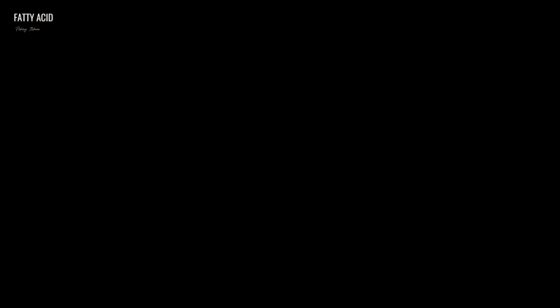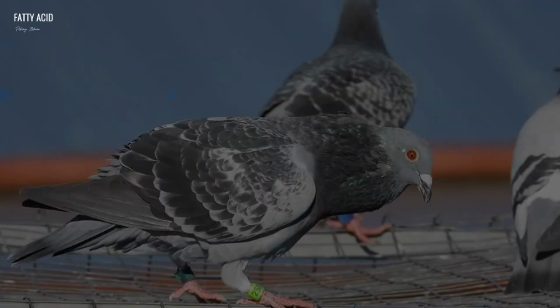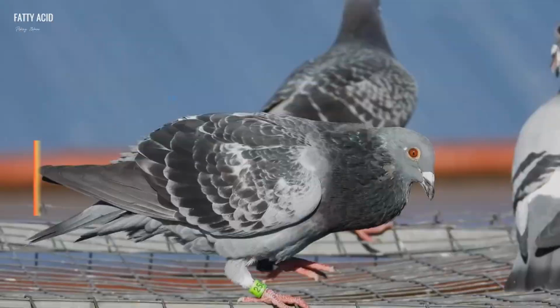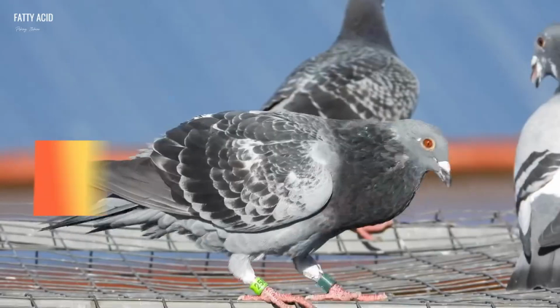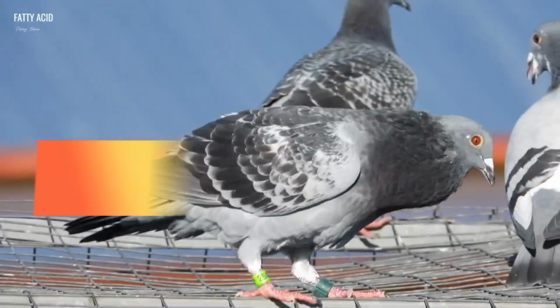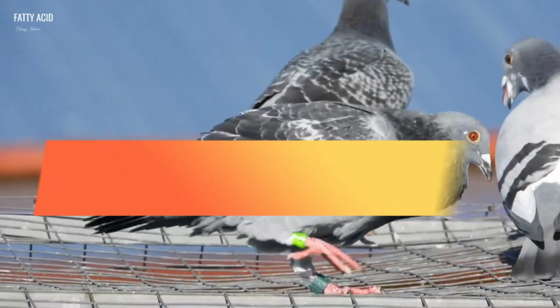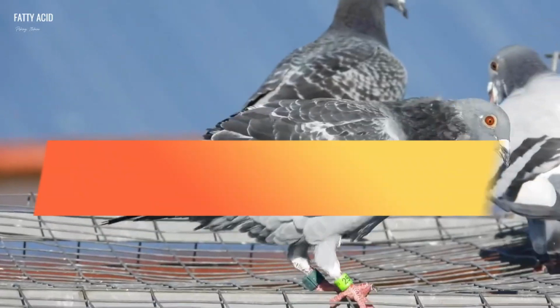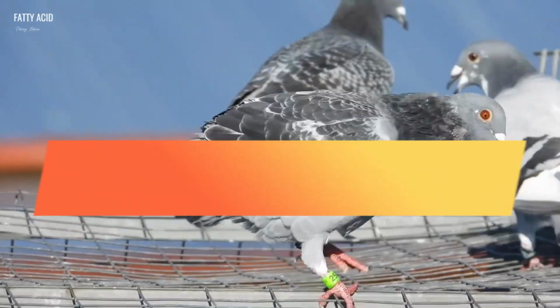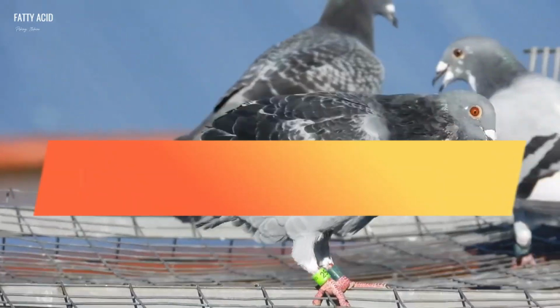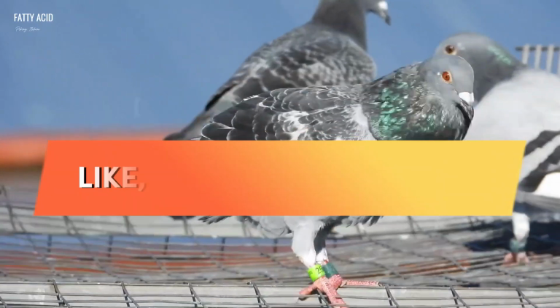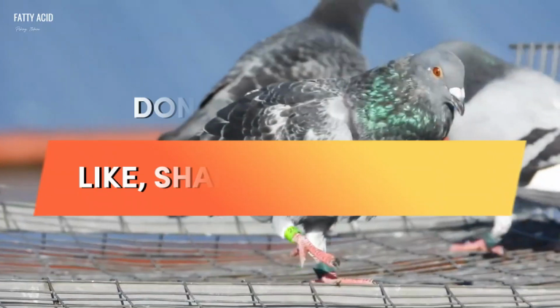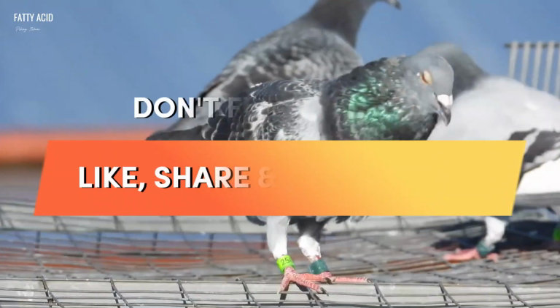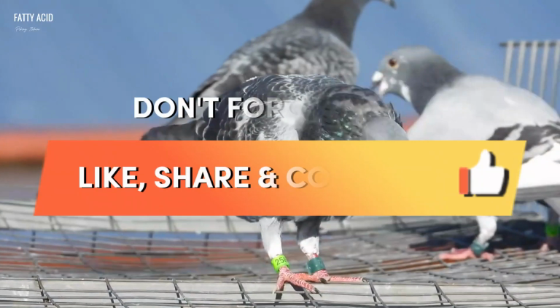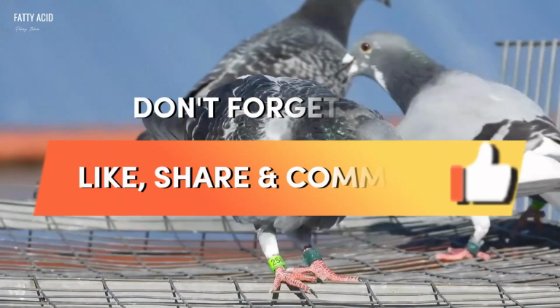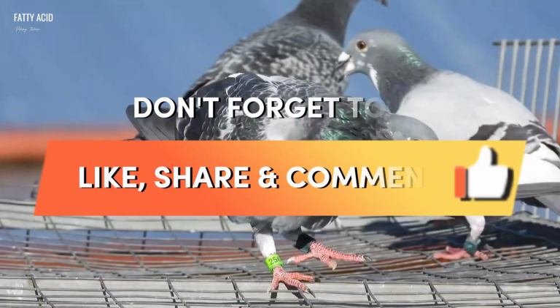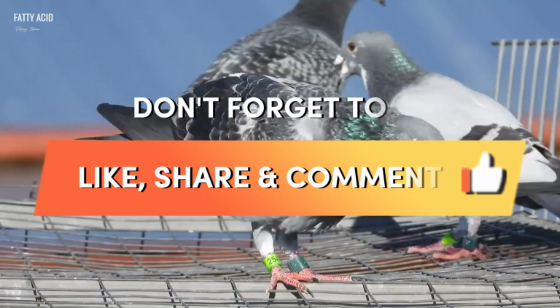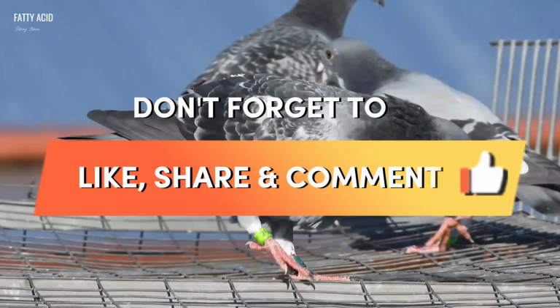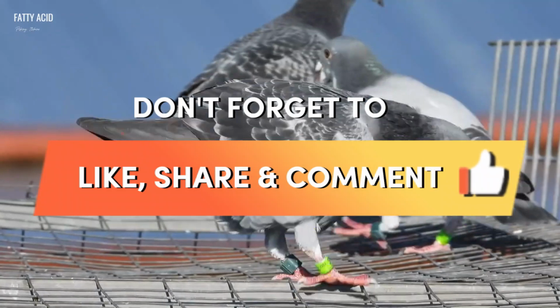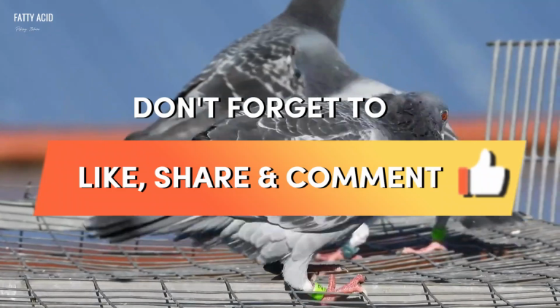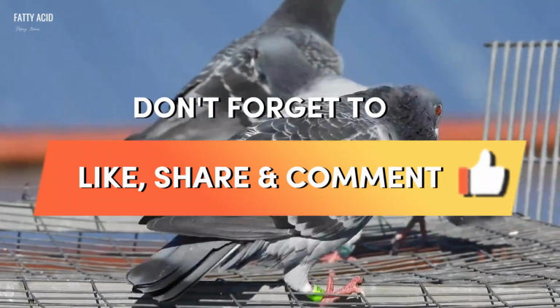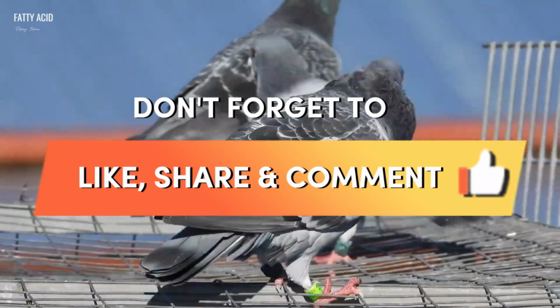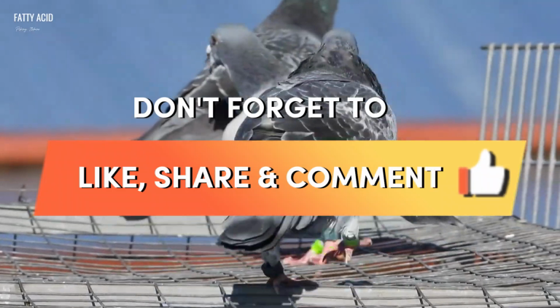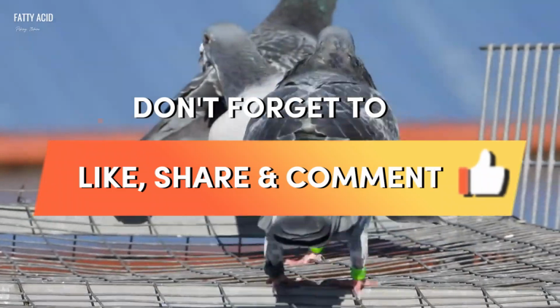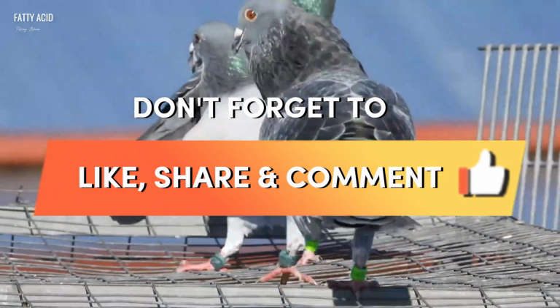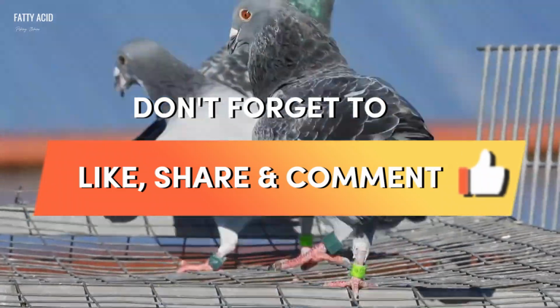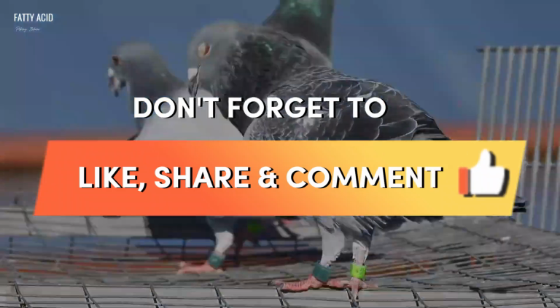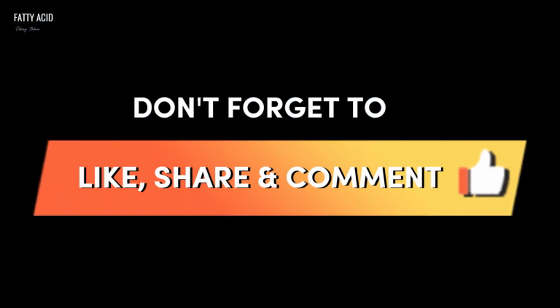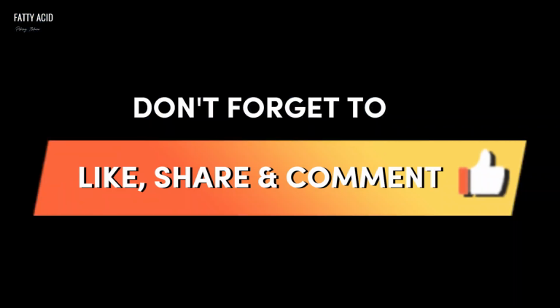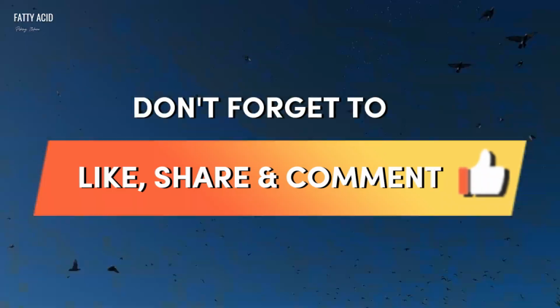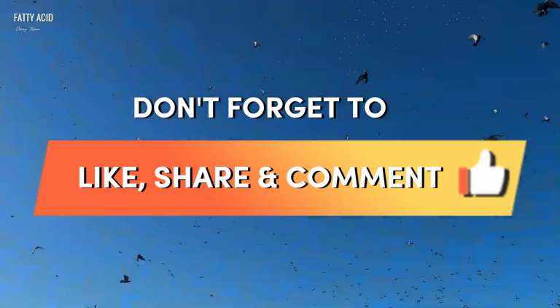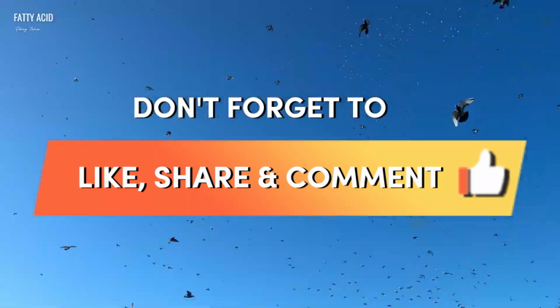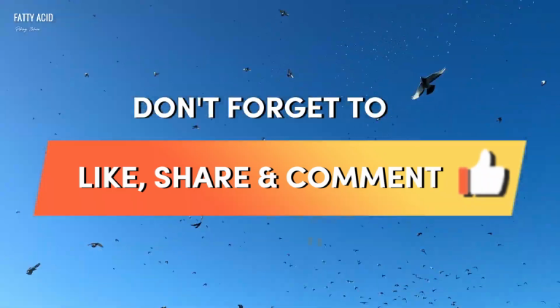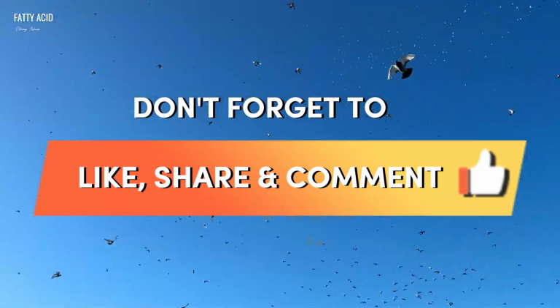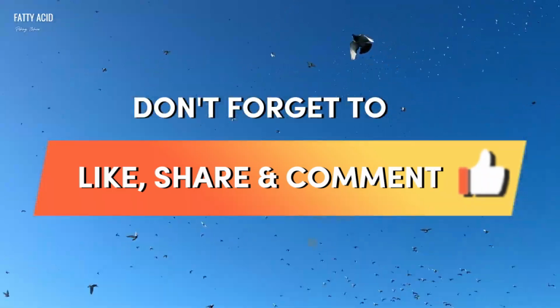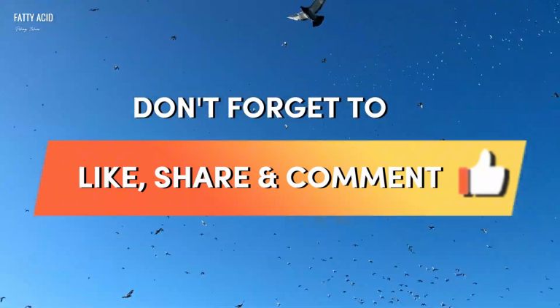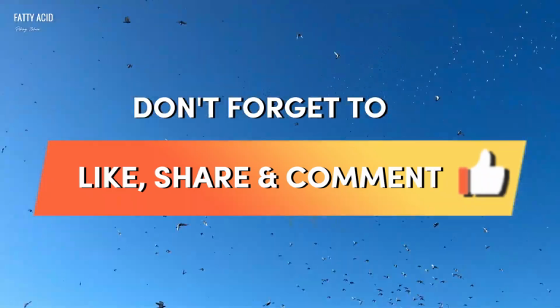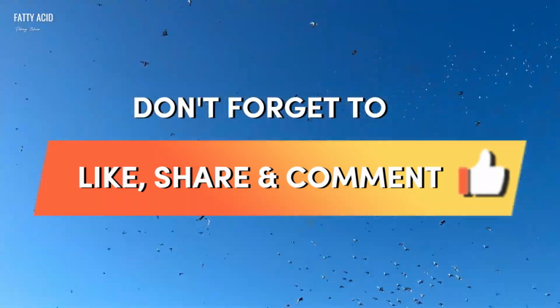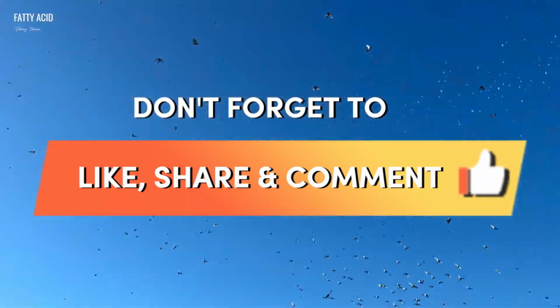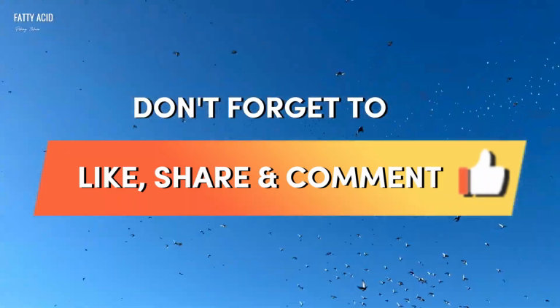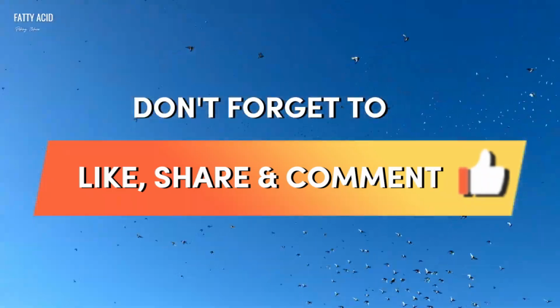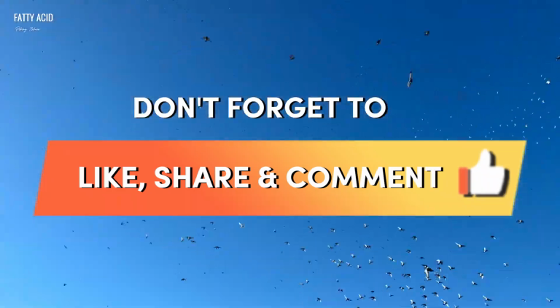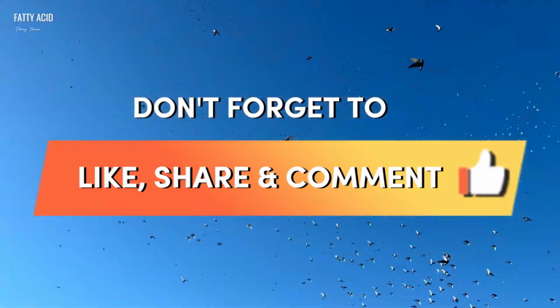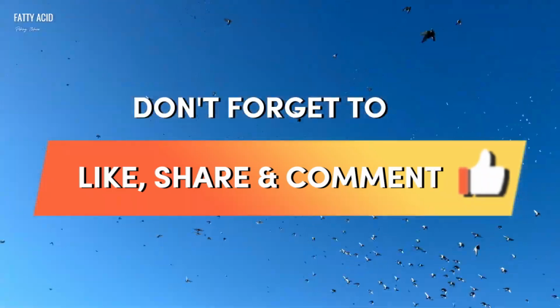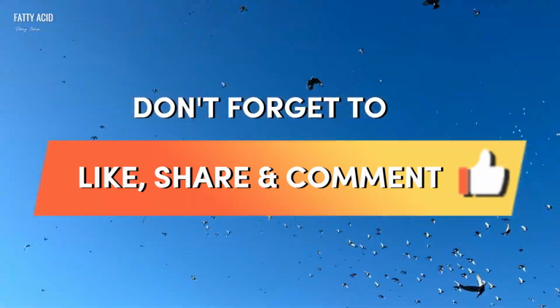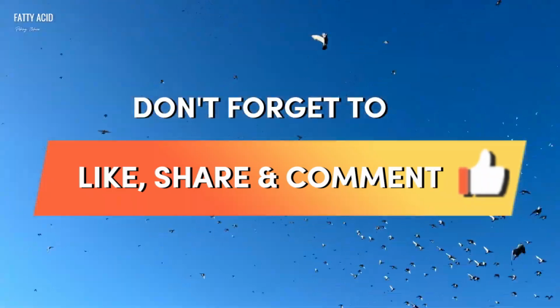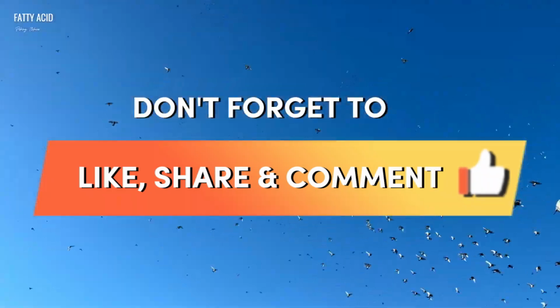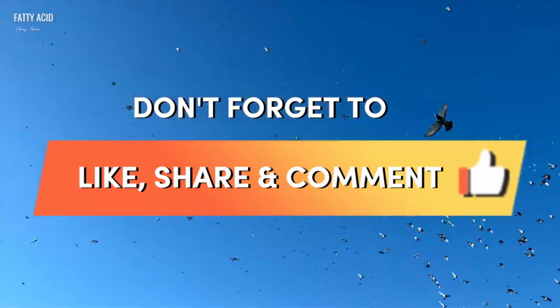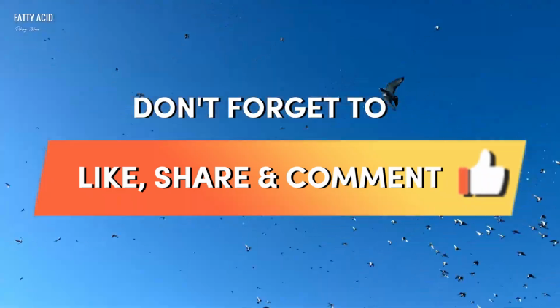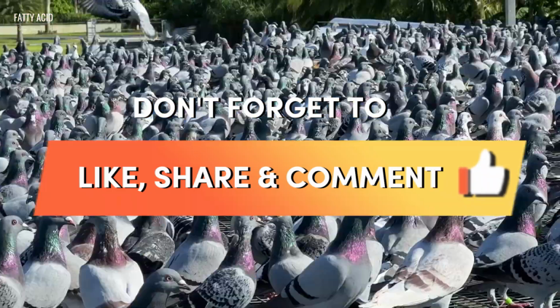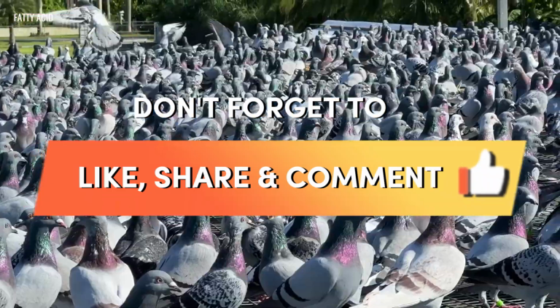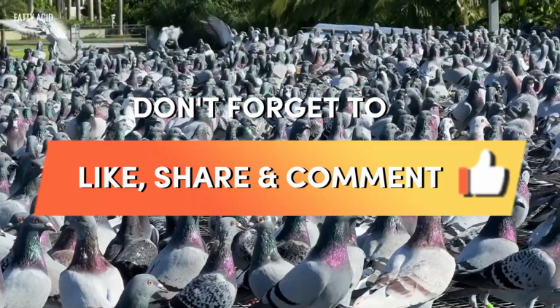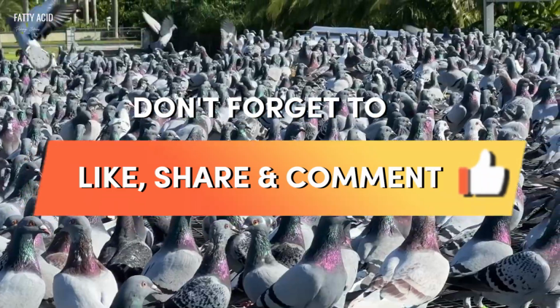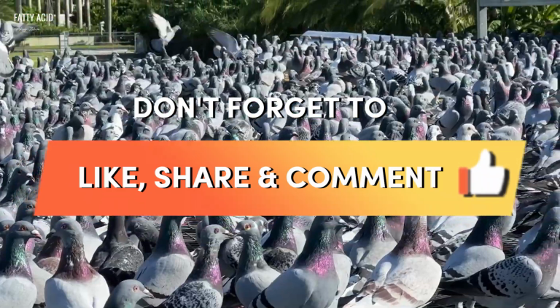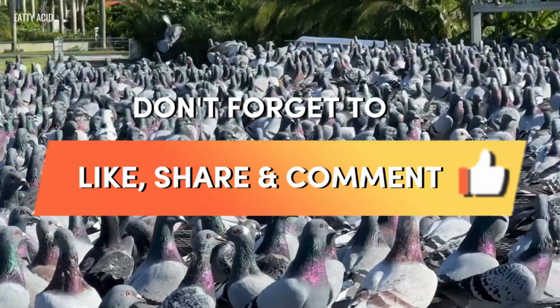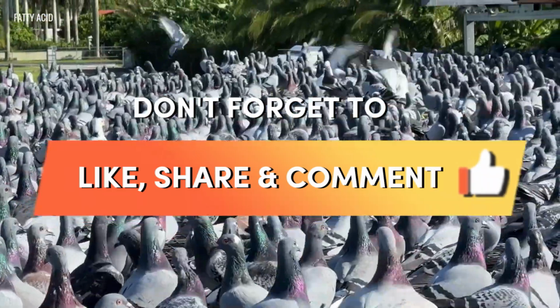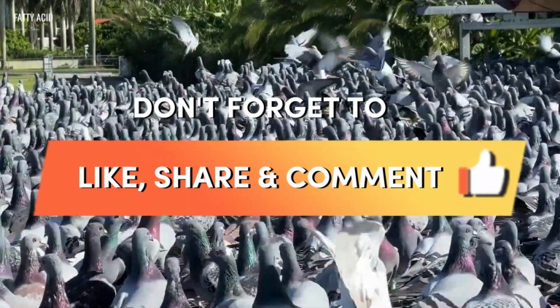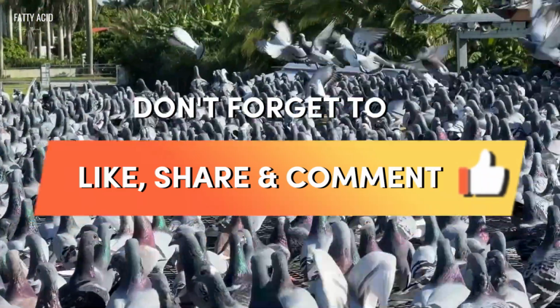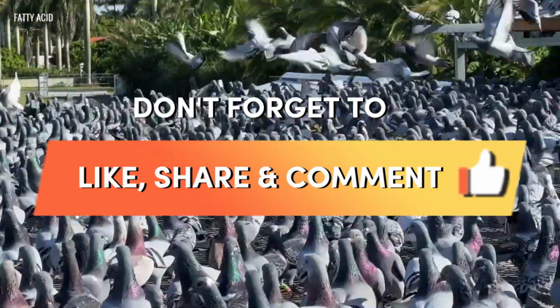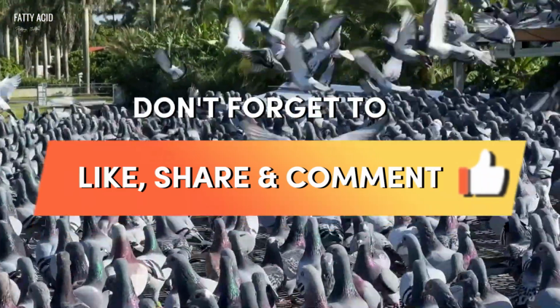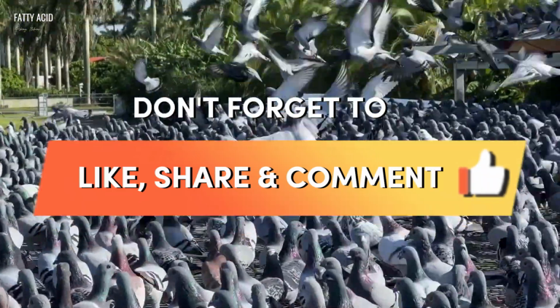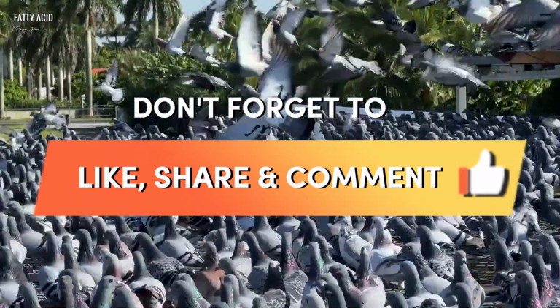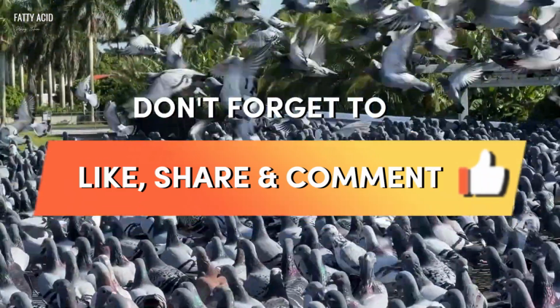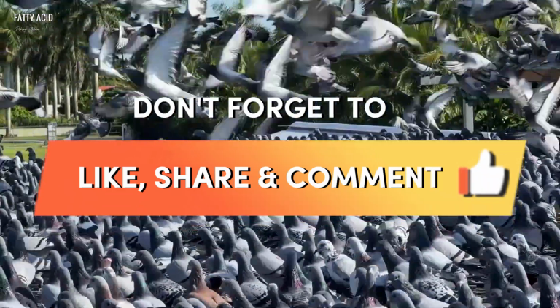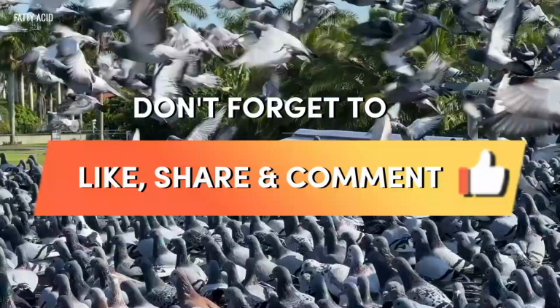Before we move on to the last part of the video presentation, please don't forget to hit the like button and share this video.